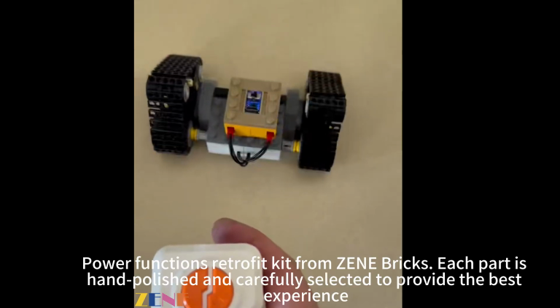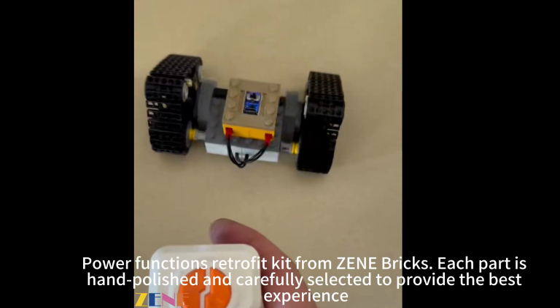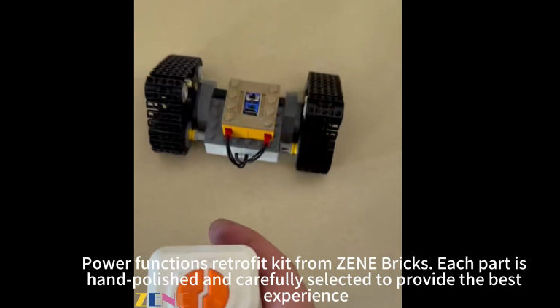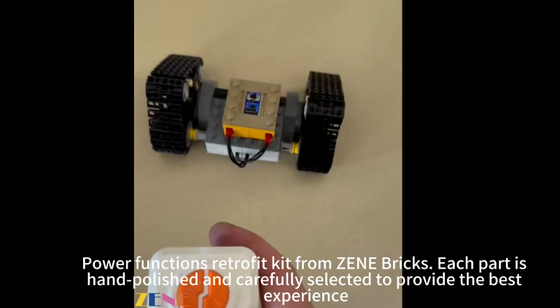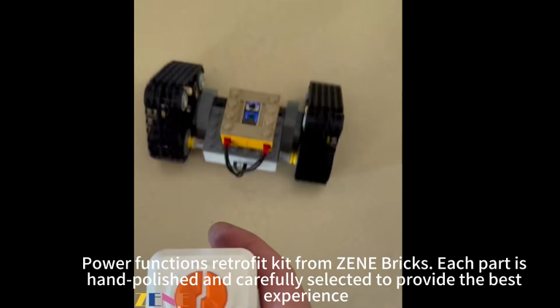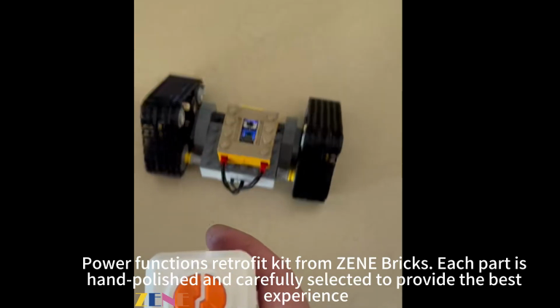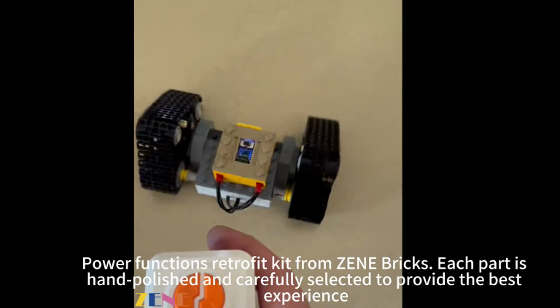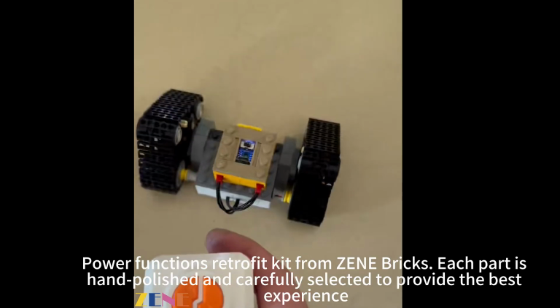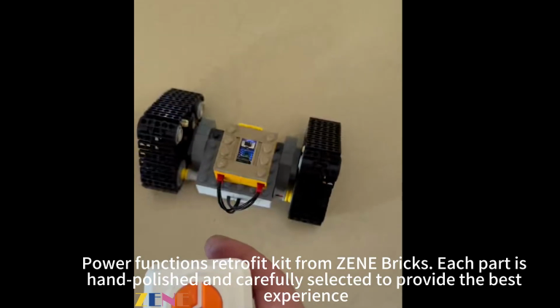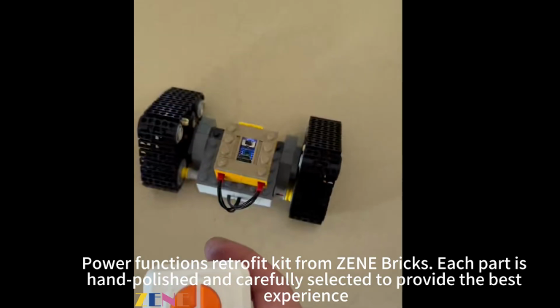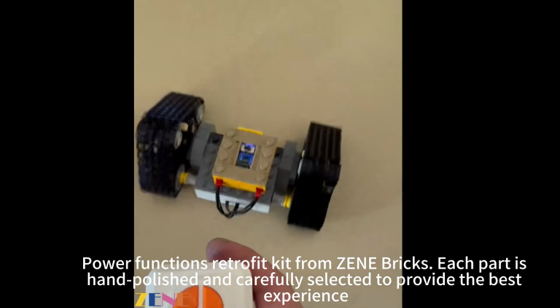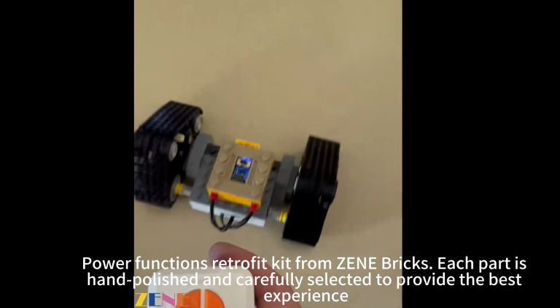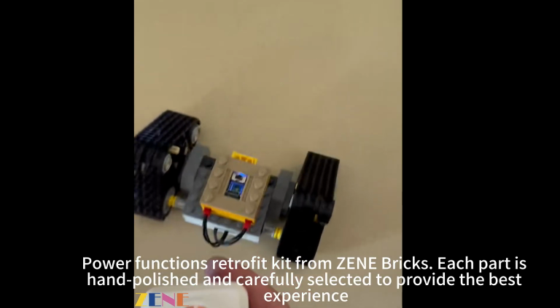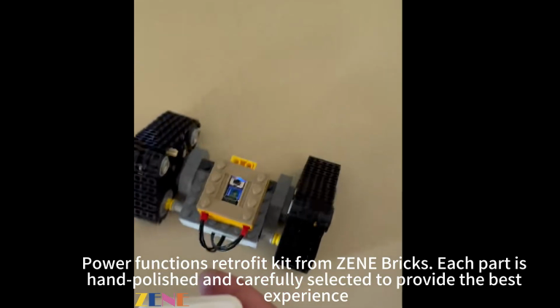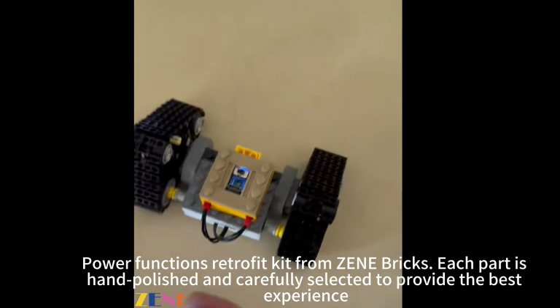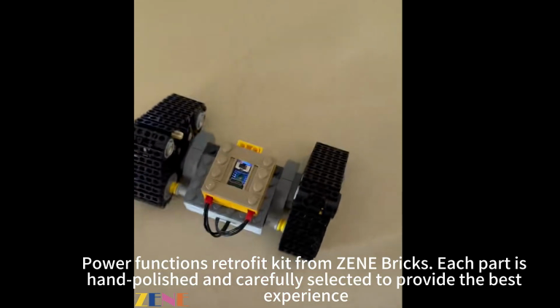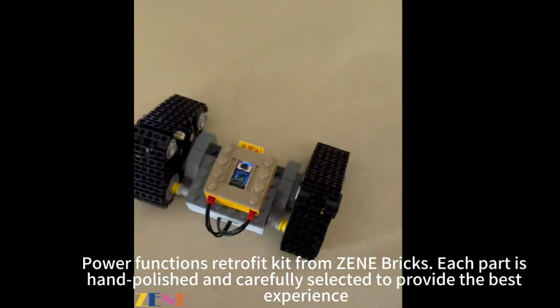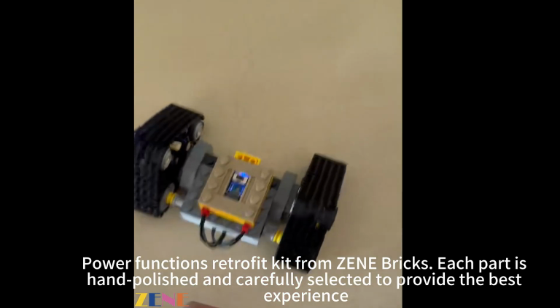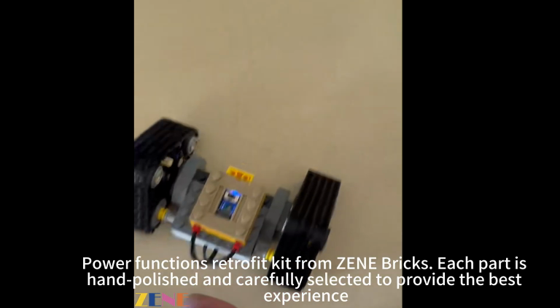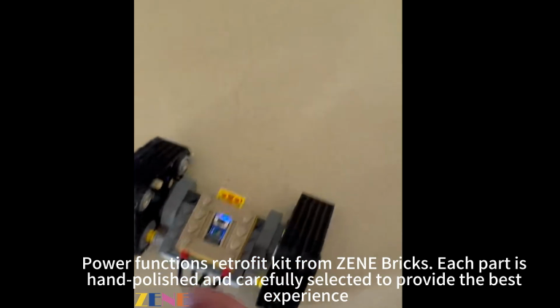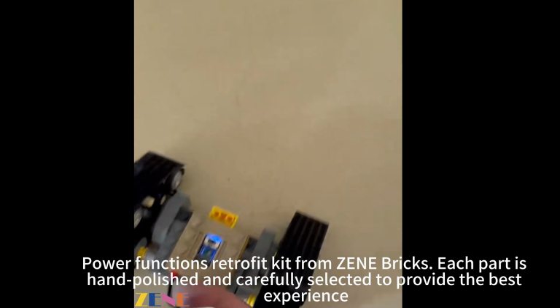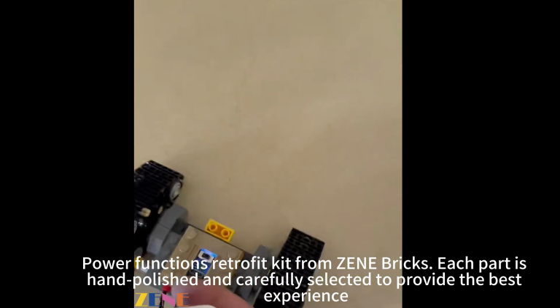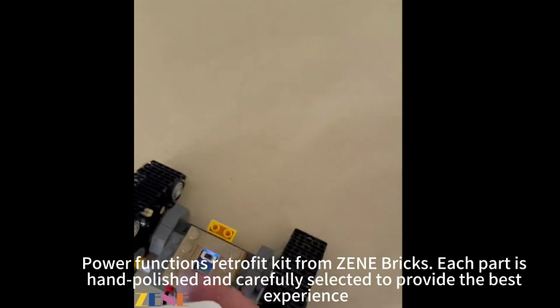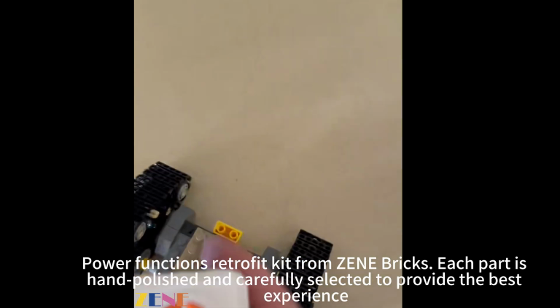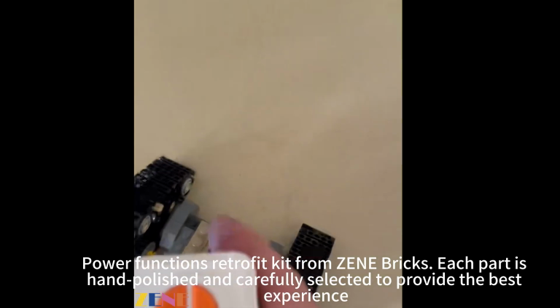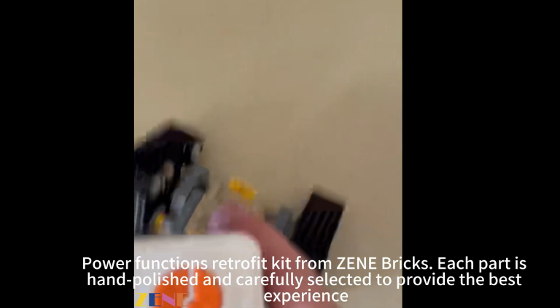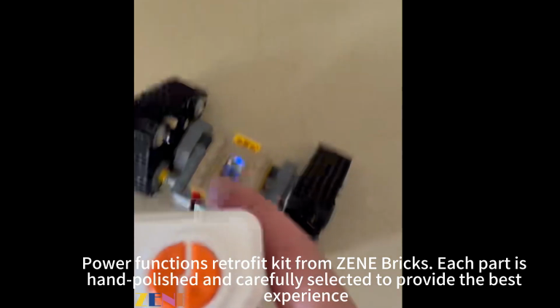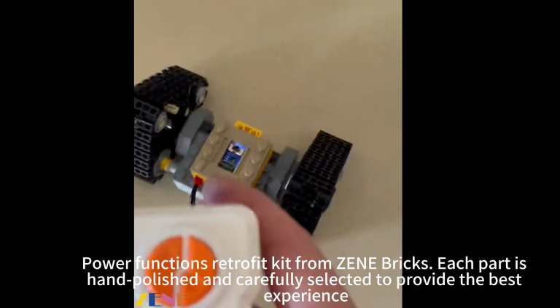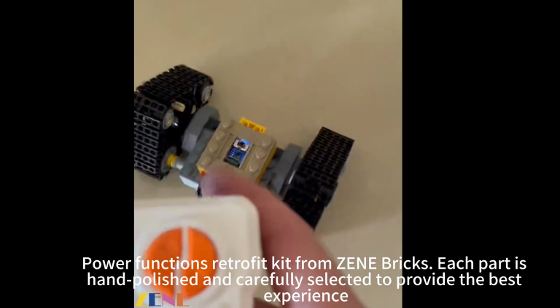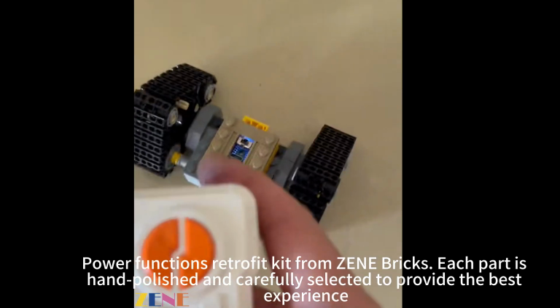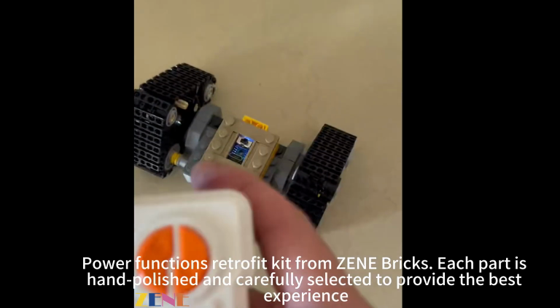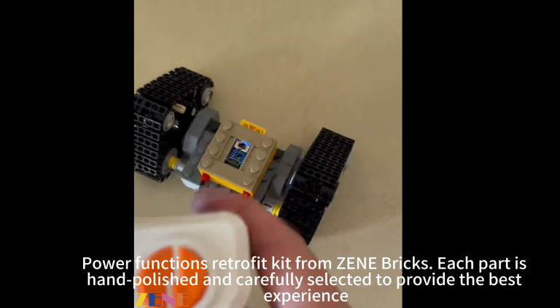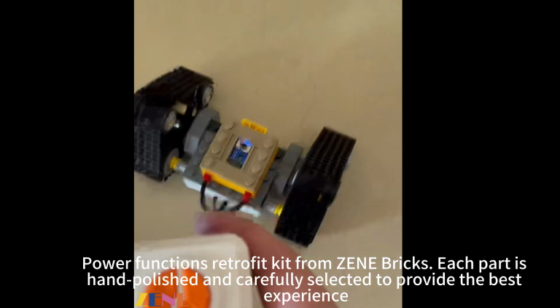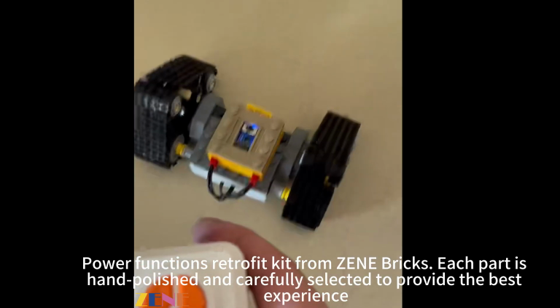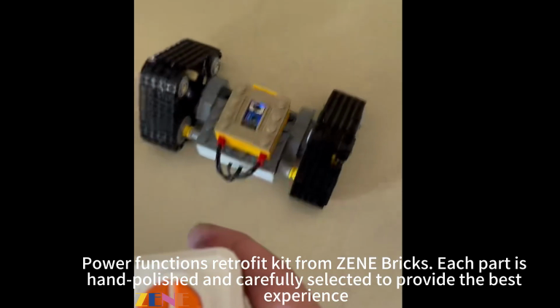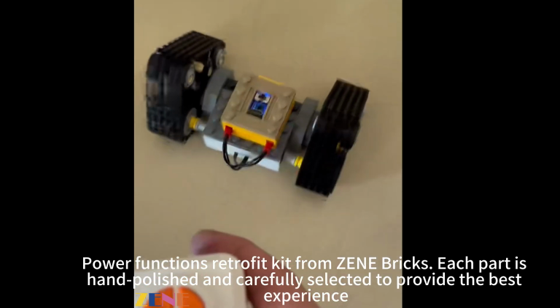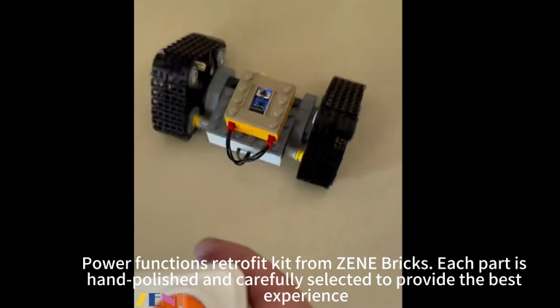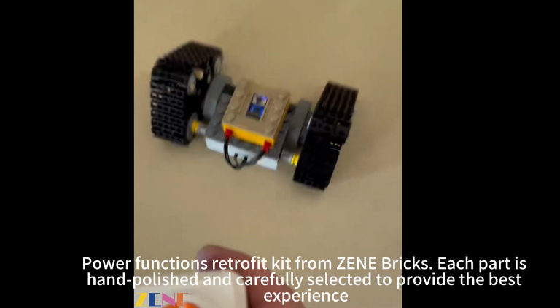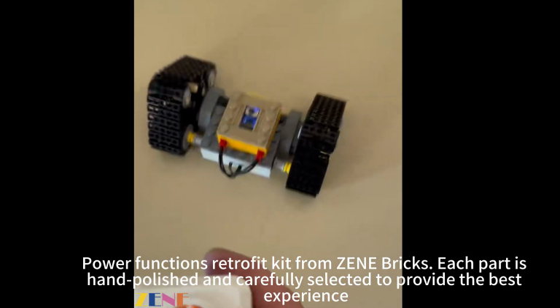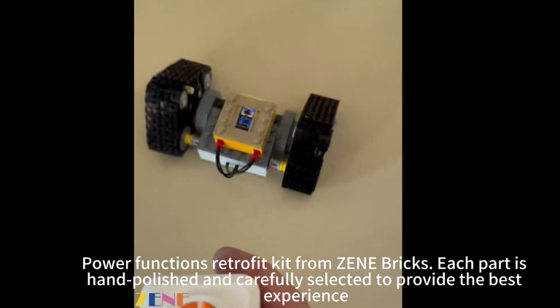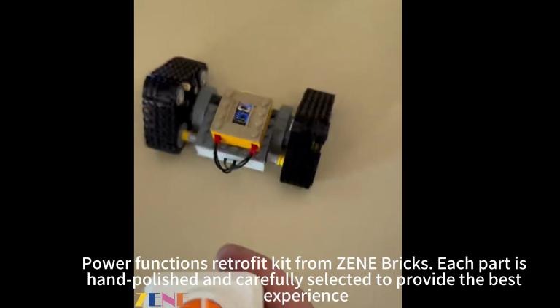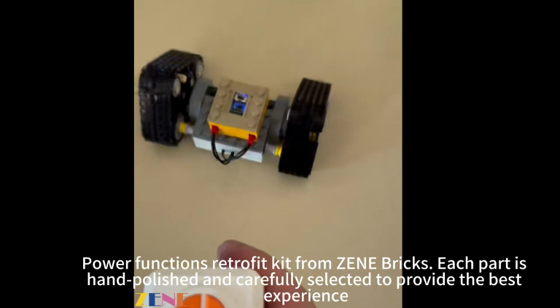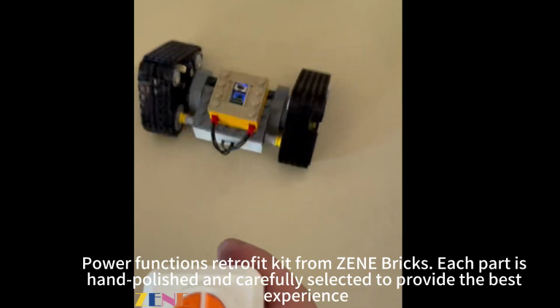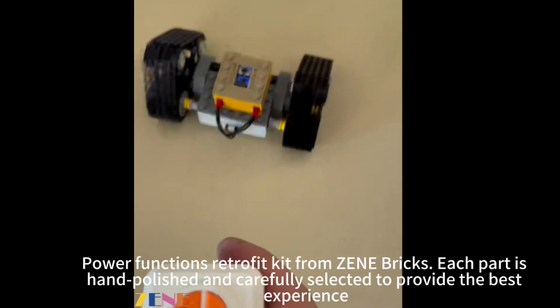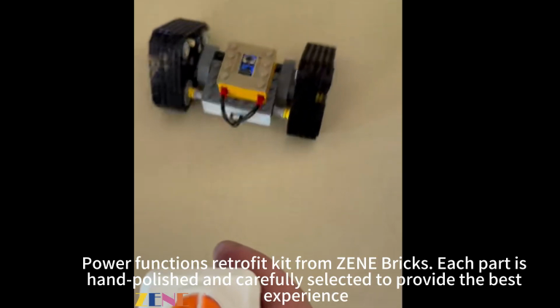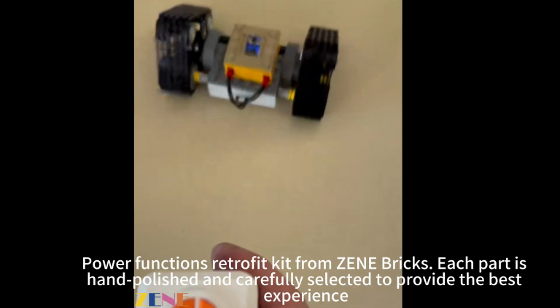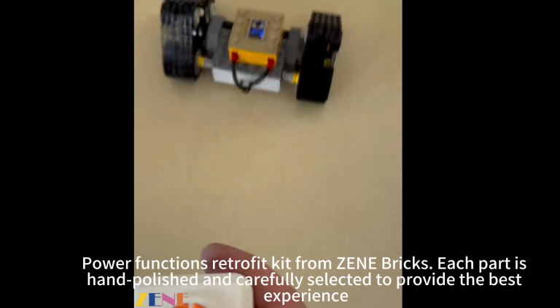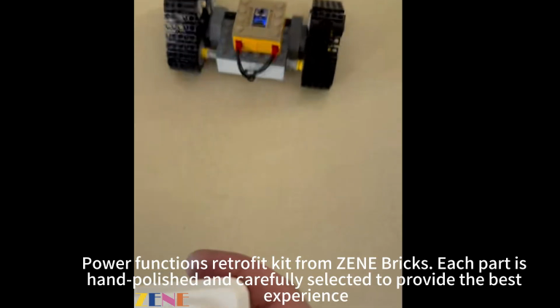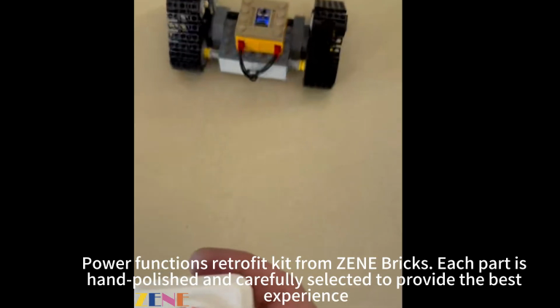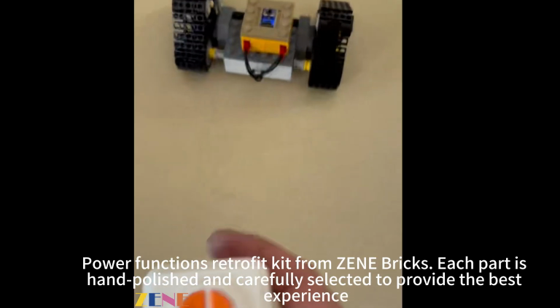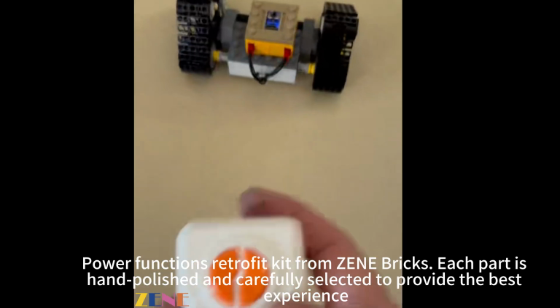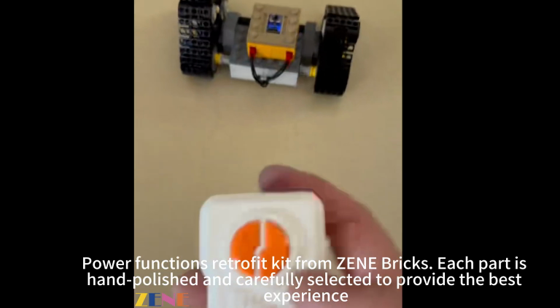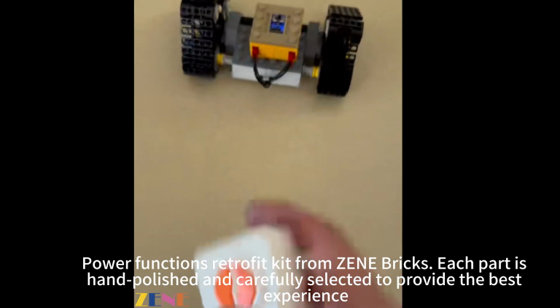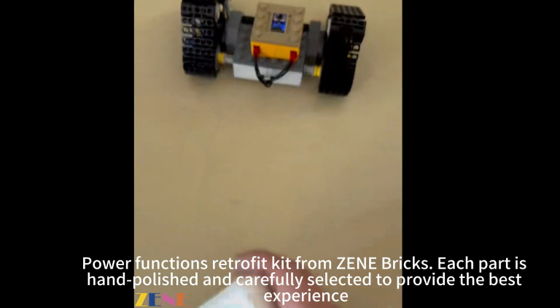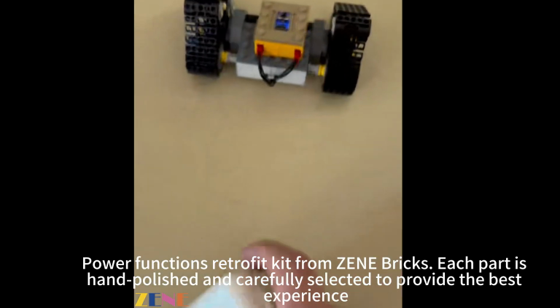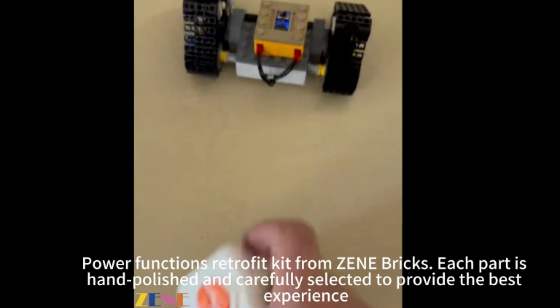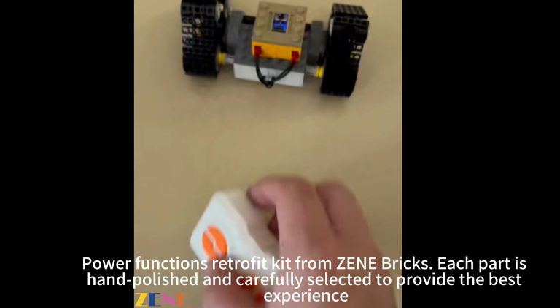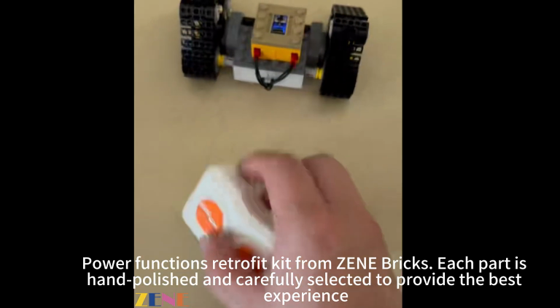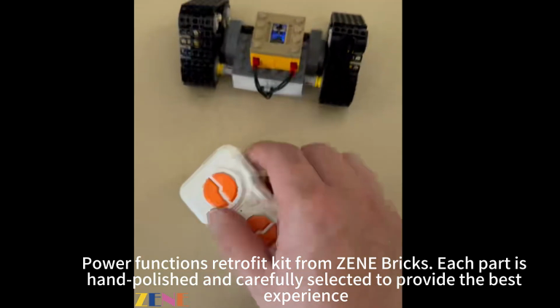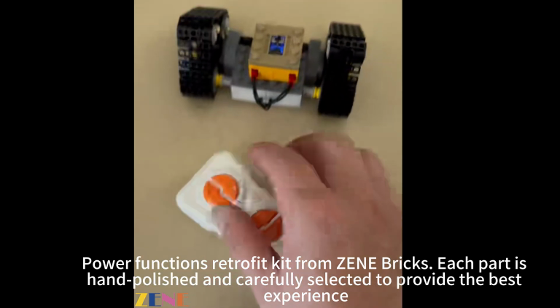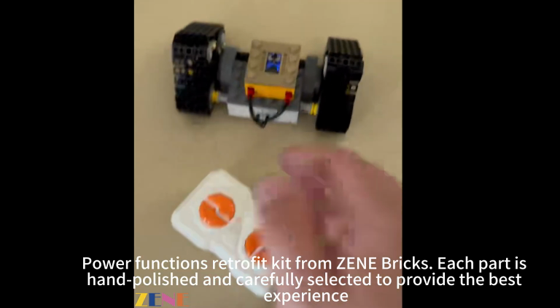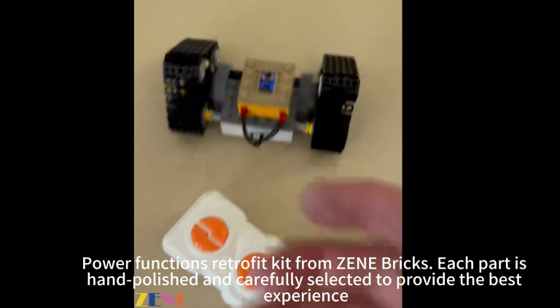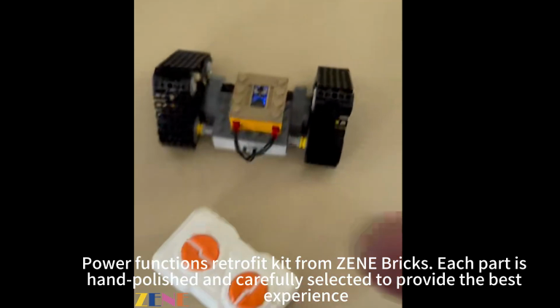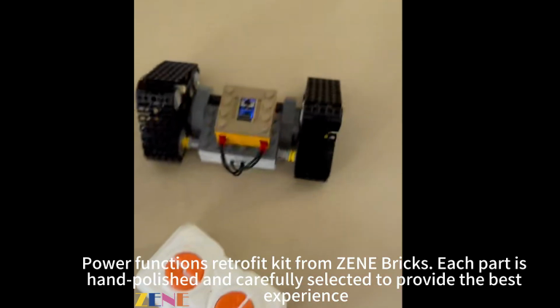Power Functions Retrofit Kit from Zine Bricks. Each part is hand-polished and carefully selected to provide the best experience.